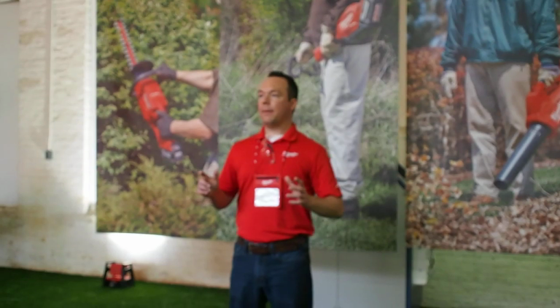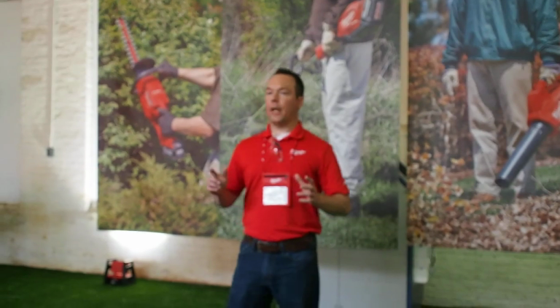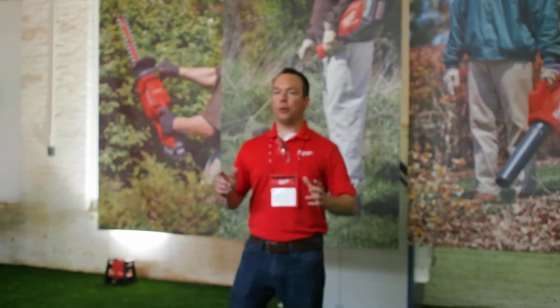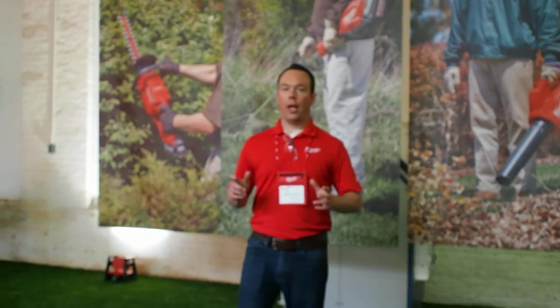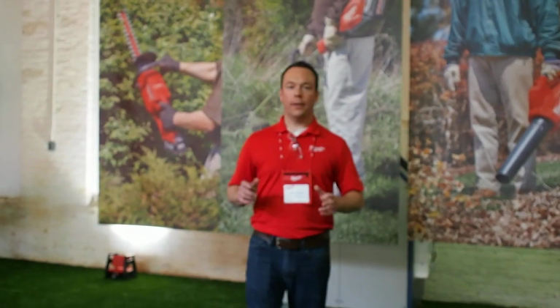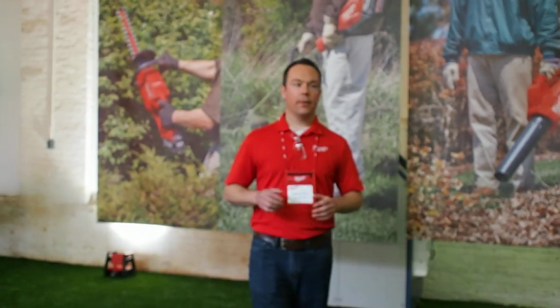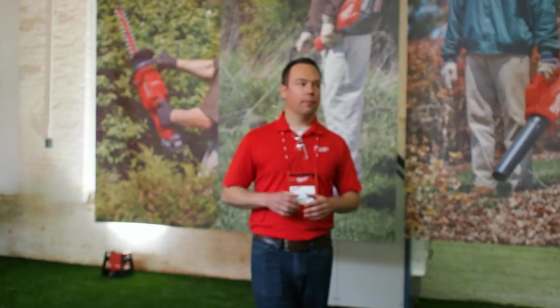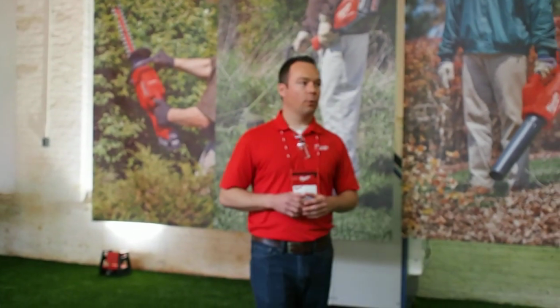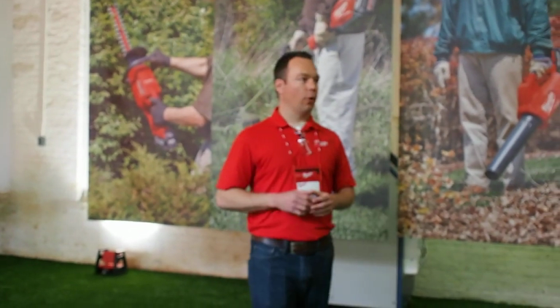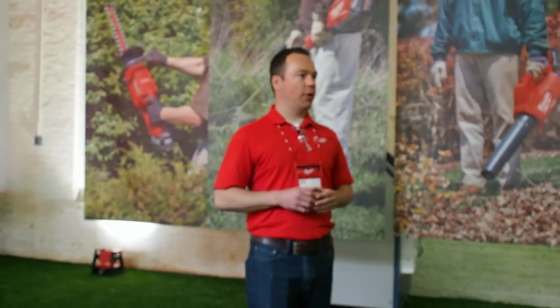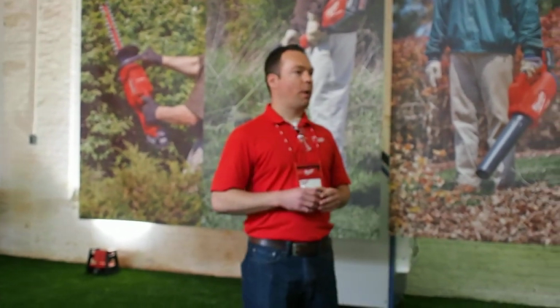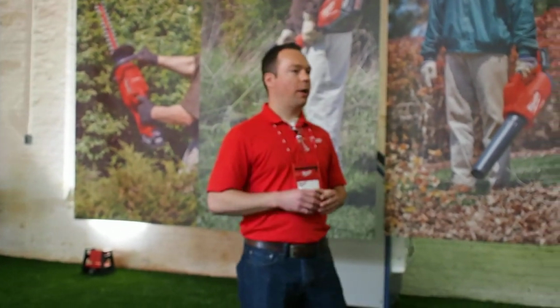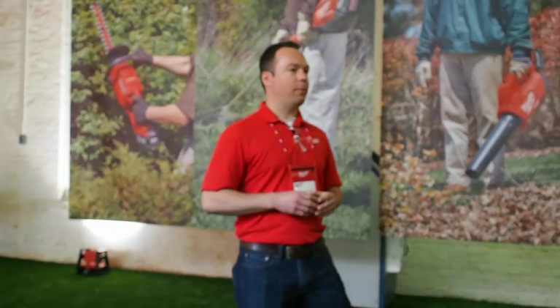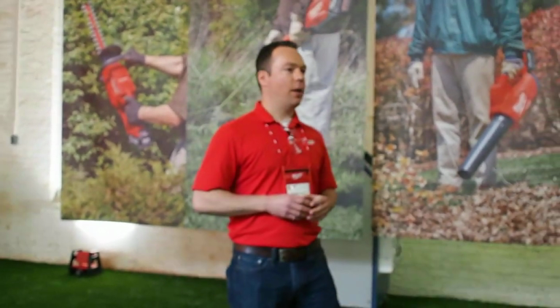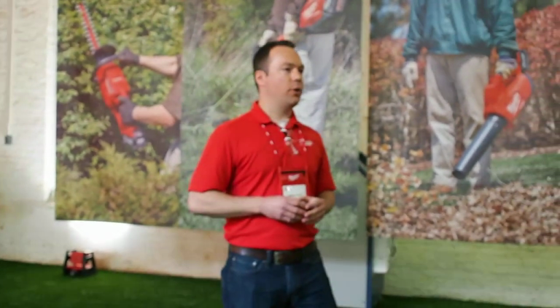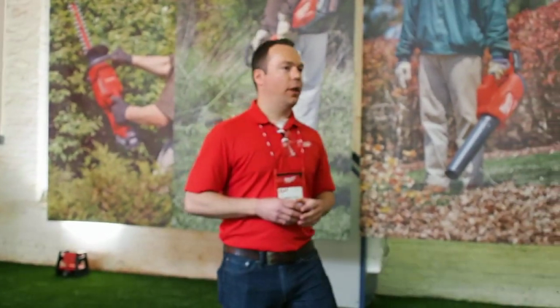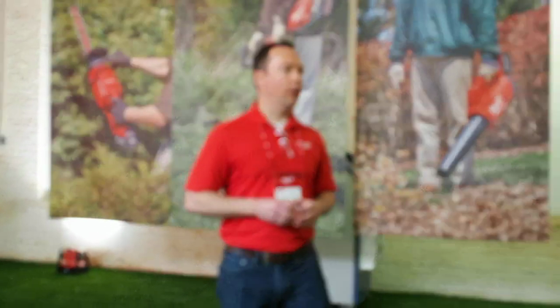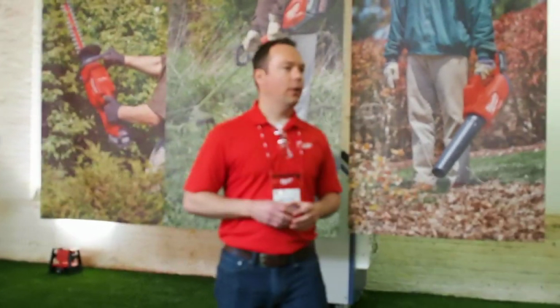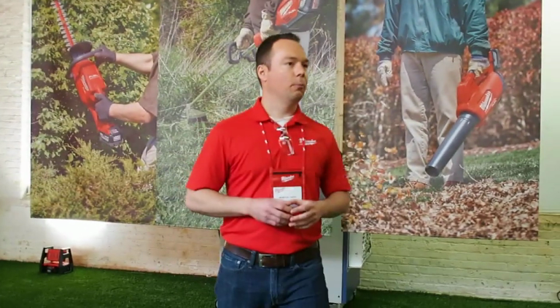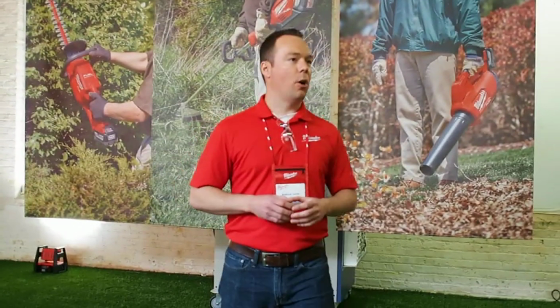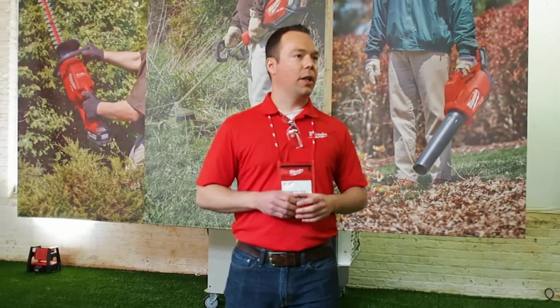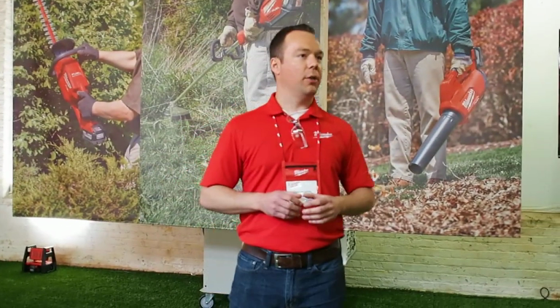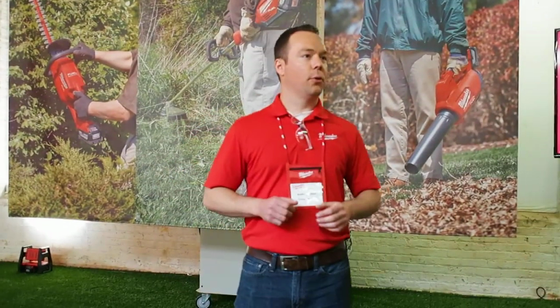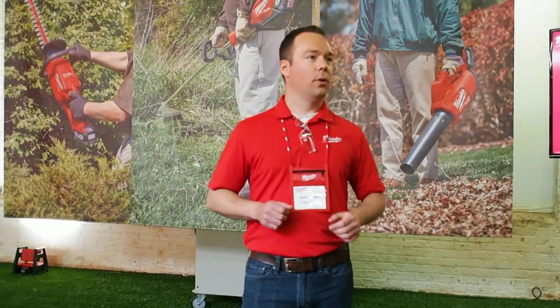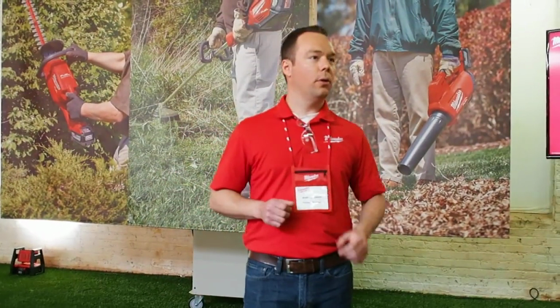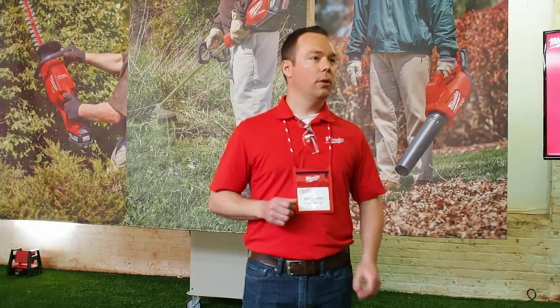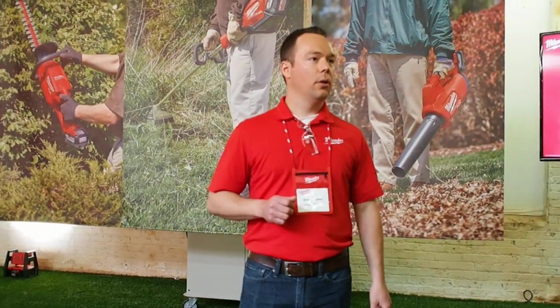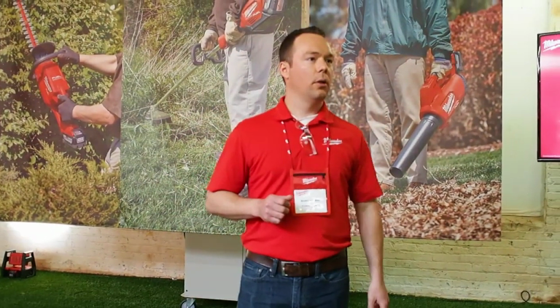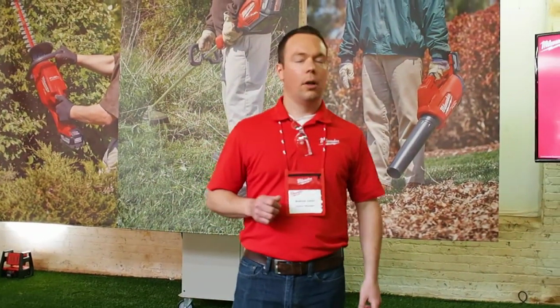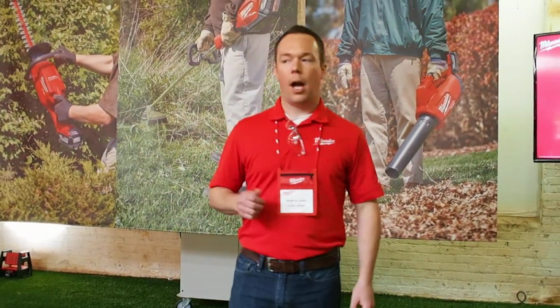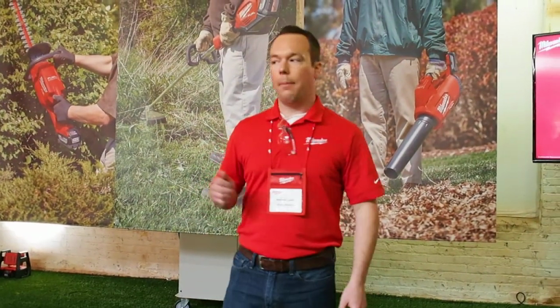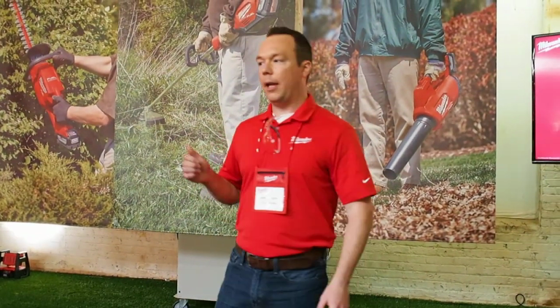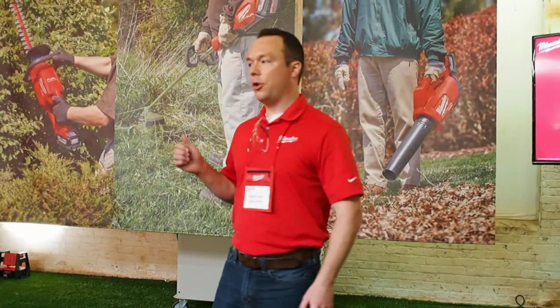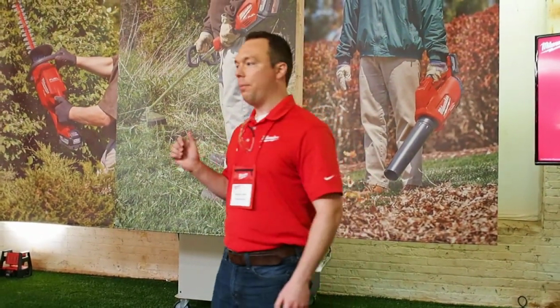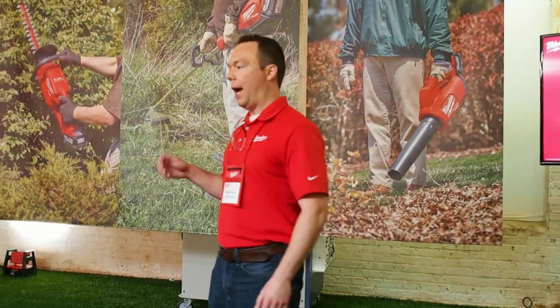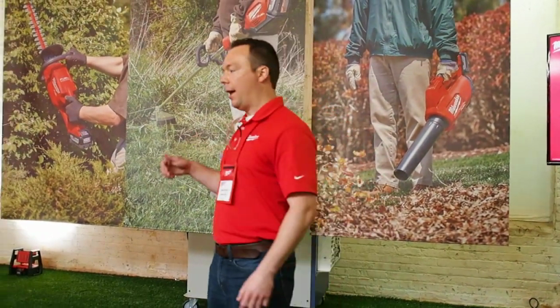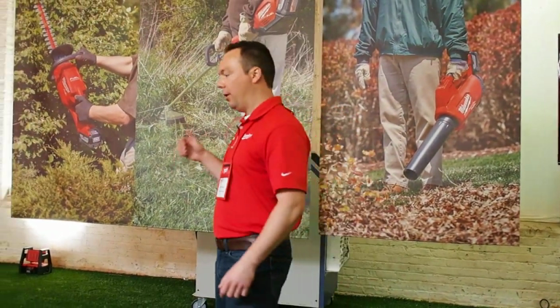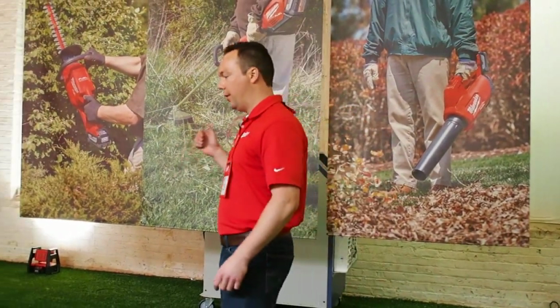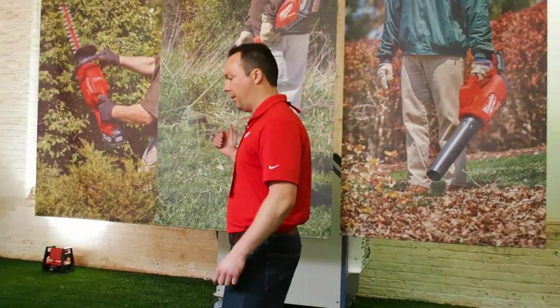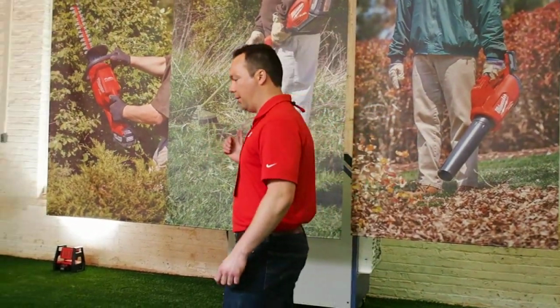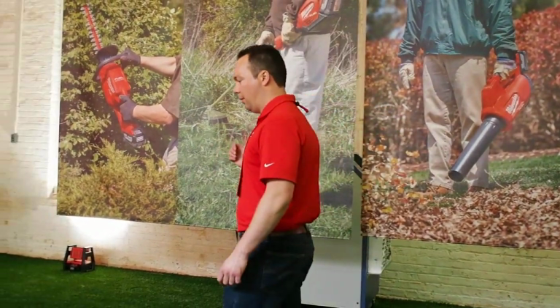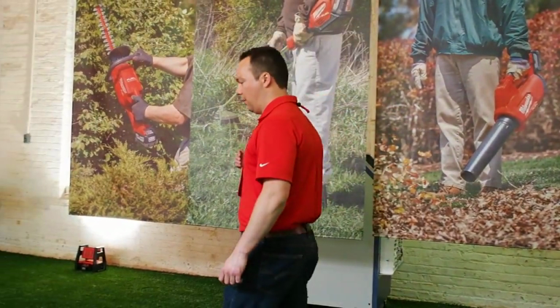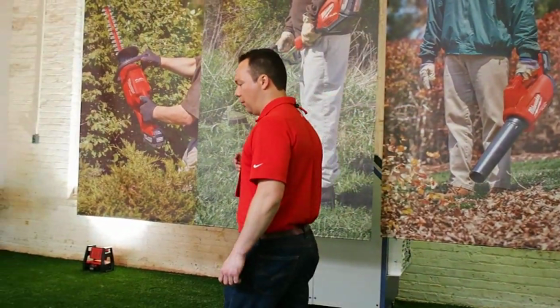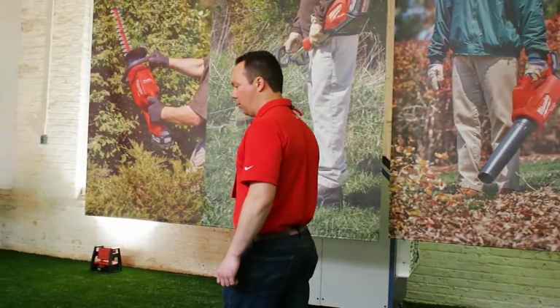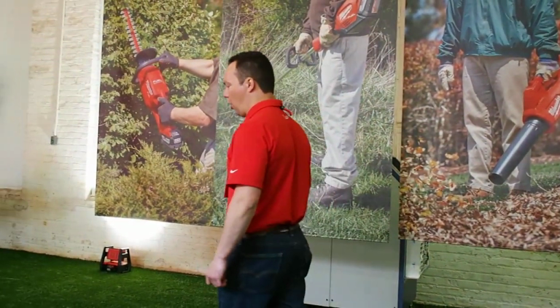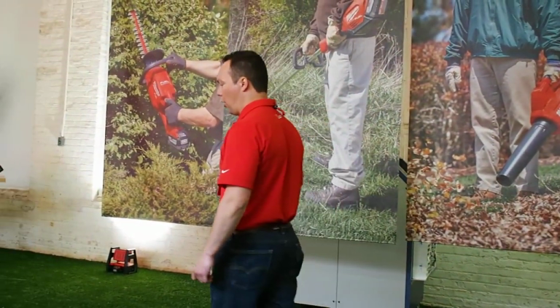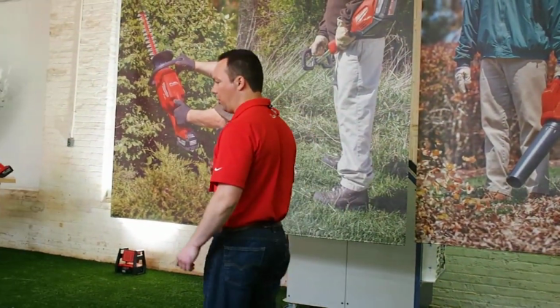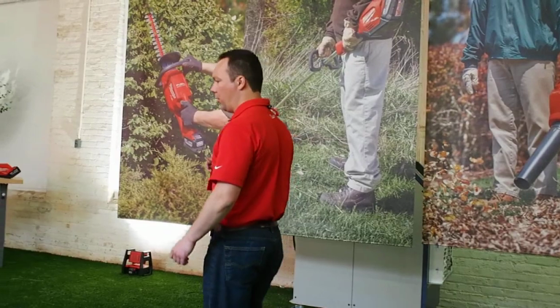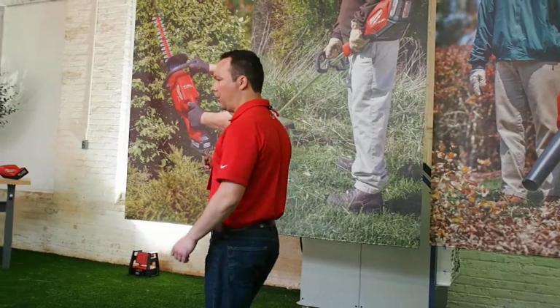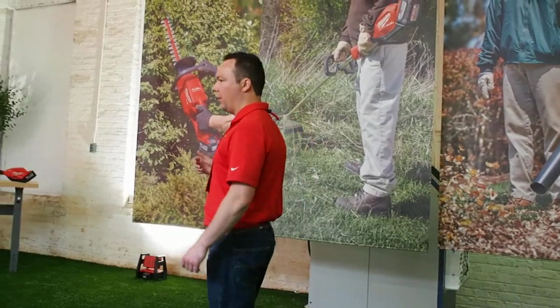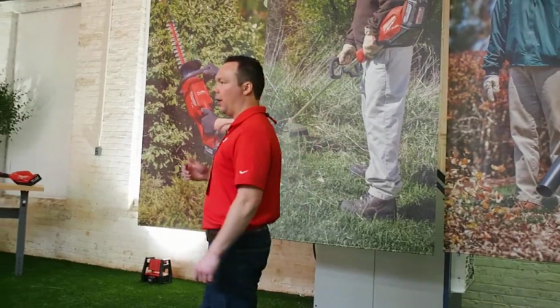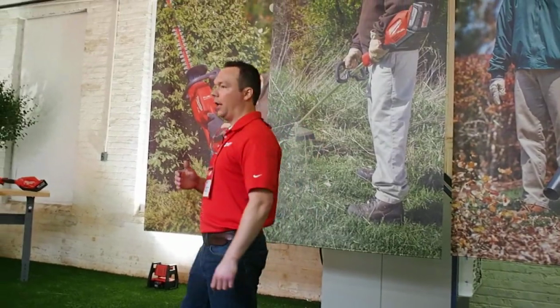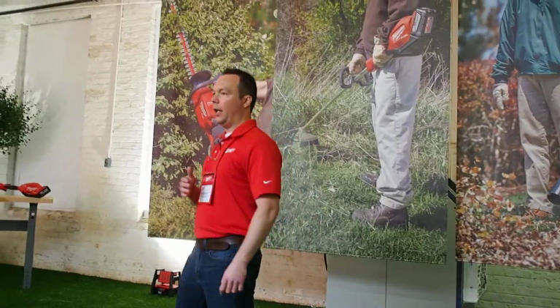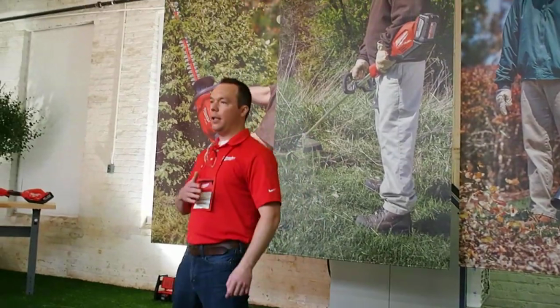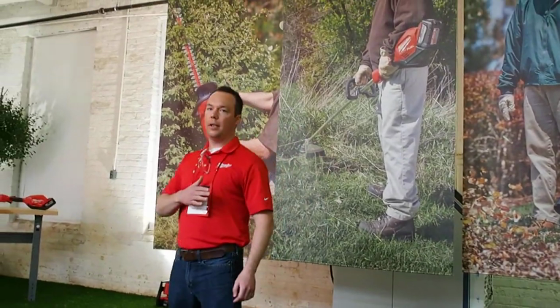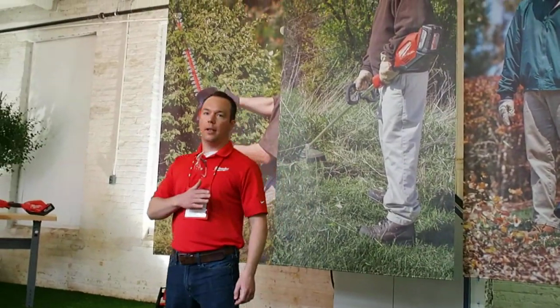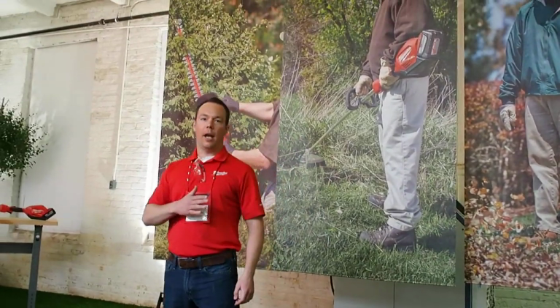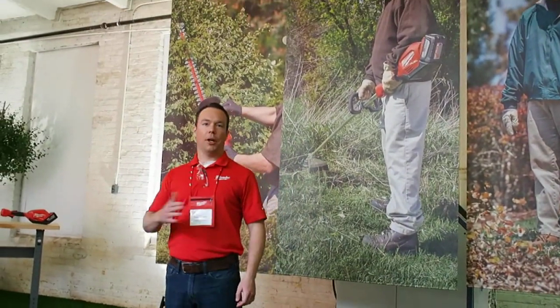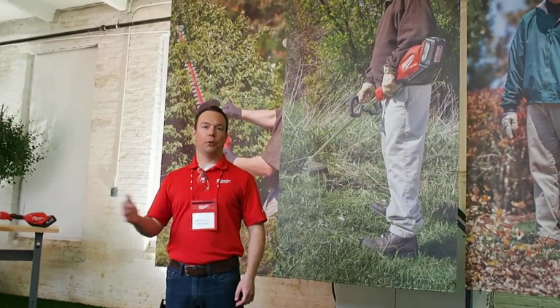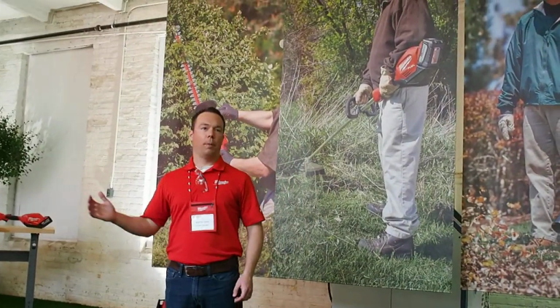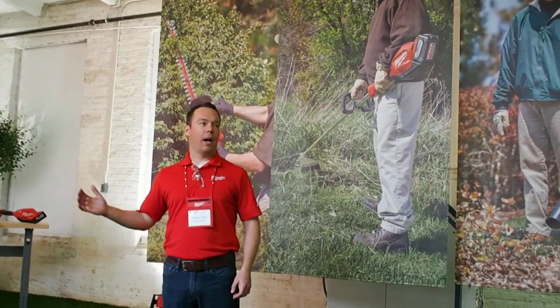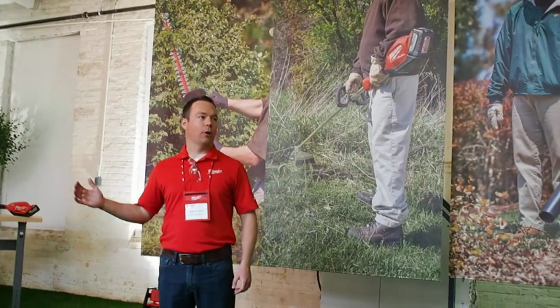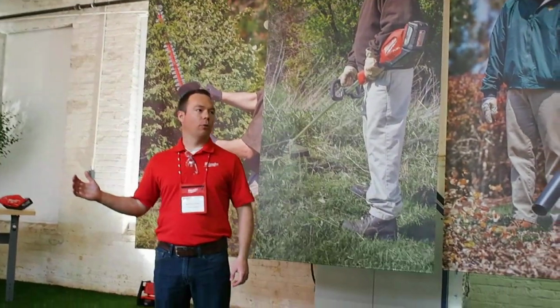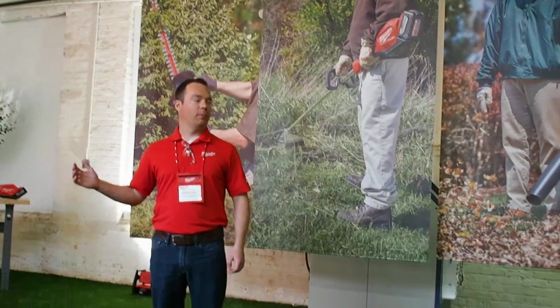Andrew Lentz, cordless product manager here at Milwaukee Tool. I manage our batteries, chargers, and outdoor power equipment.